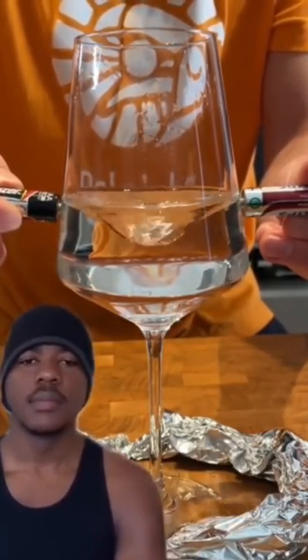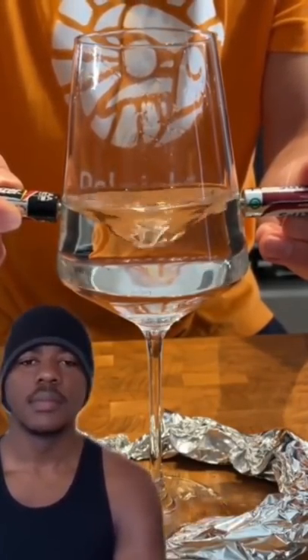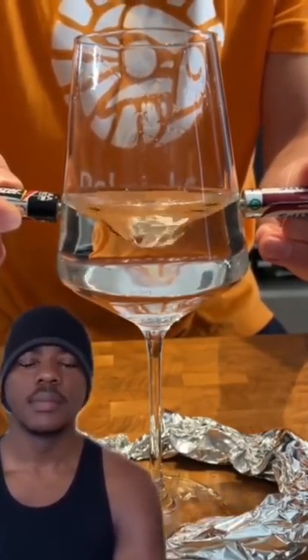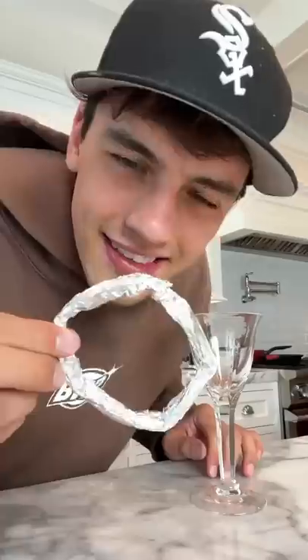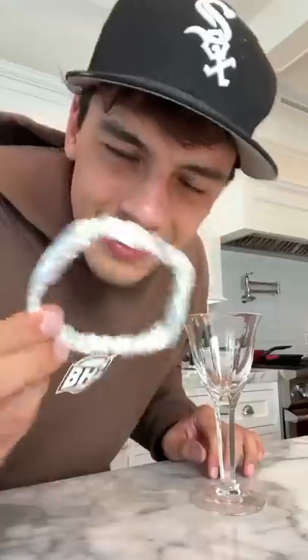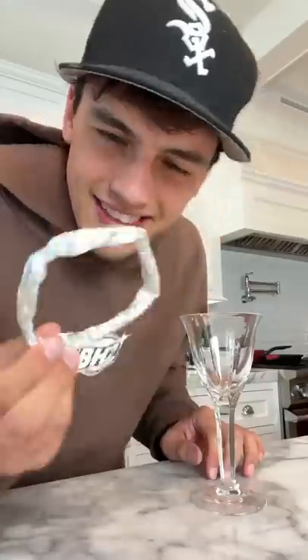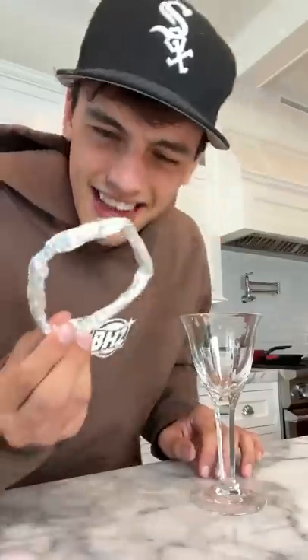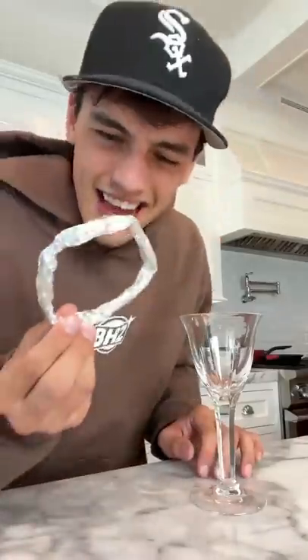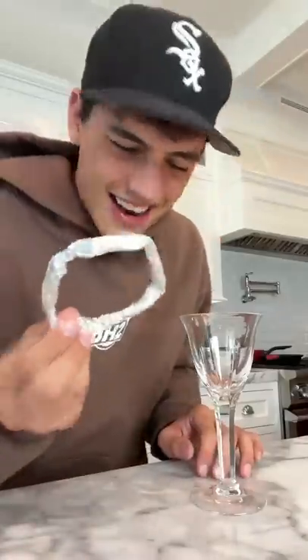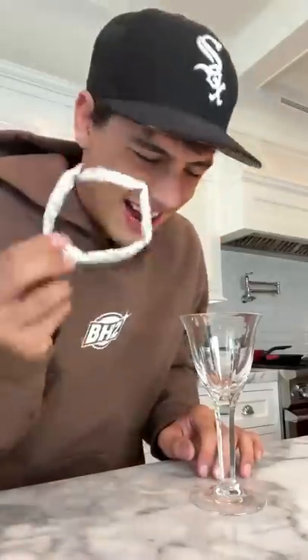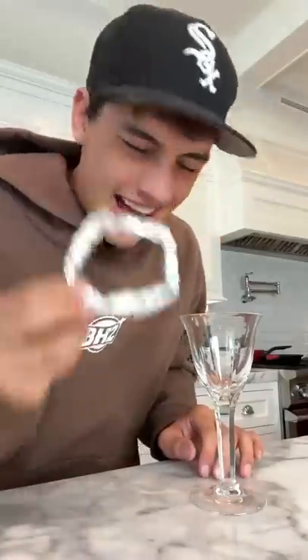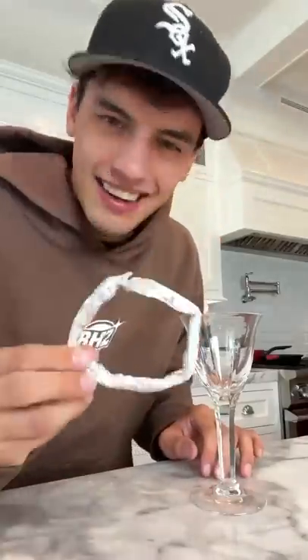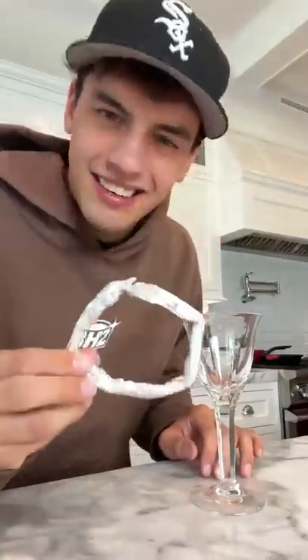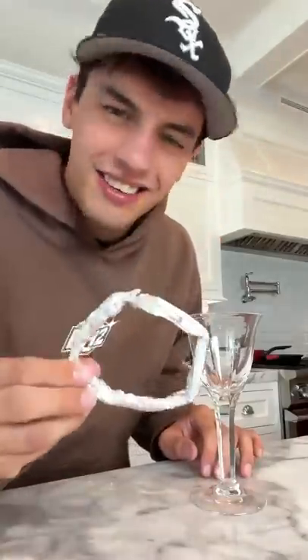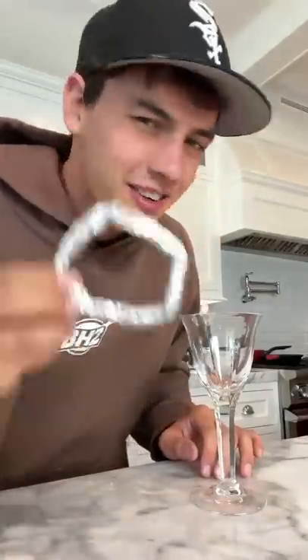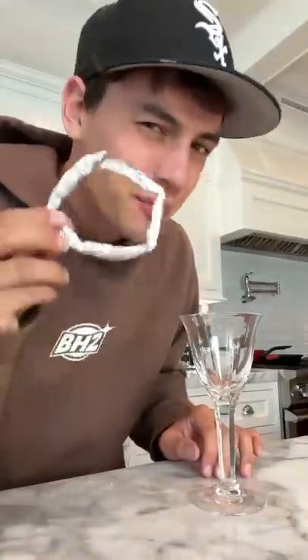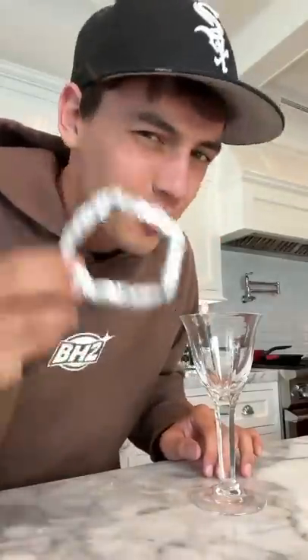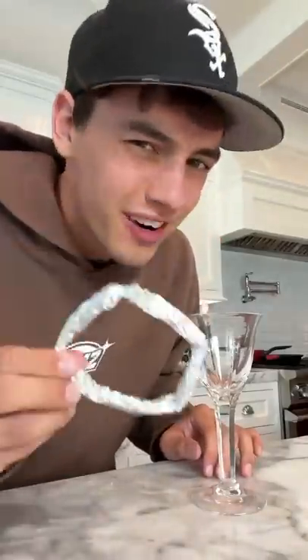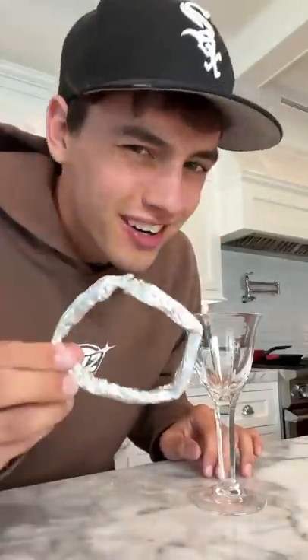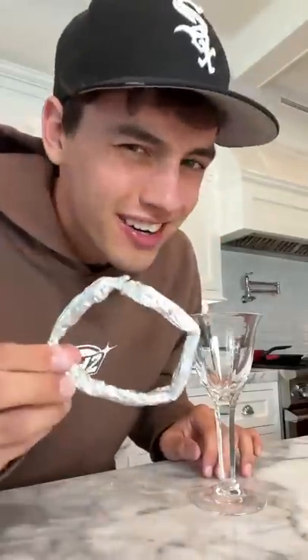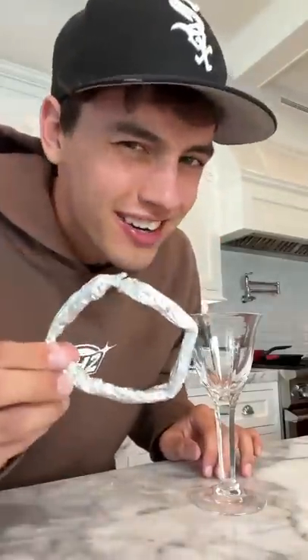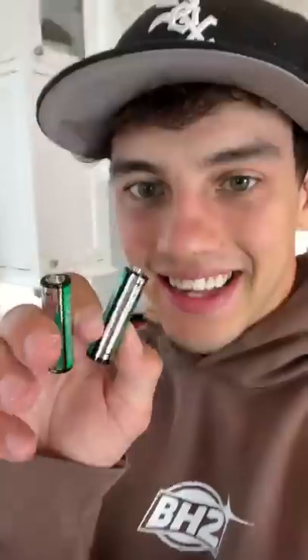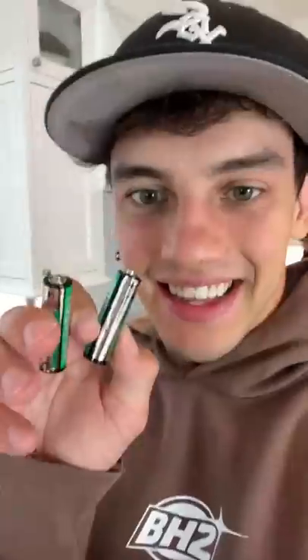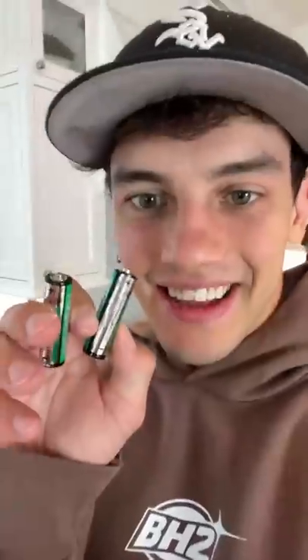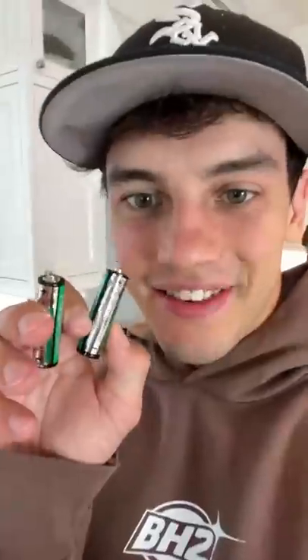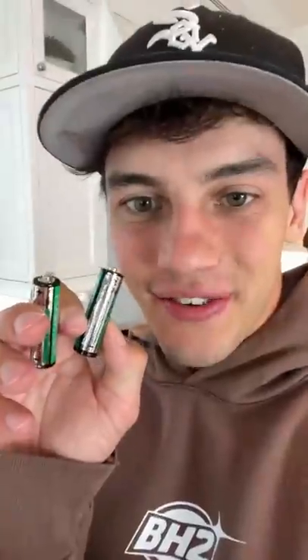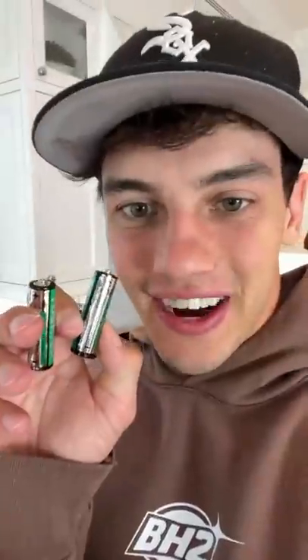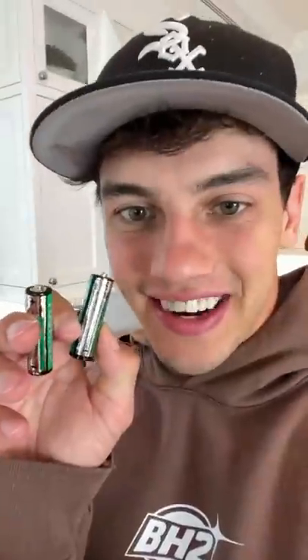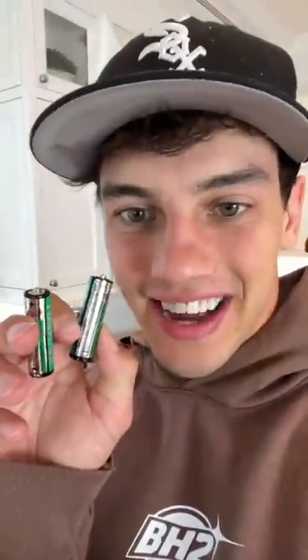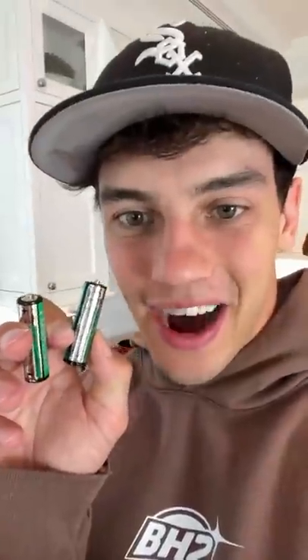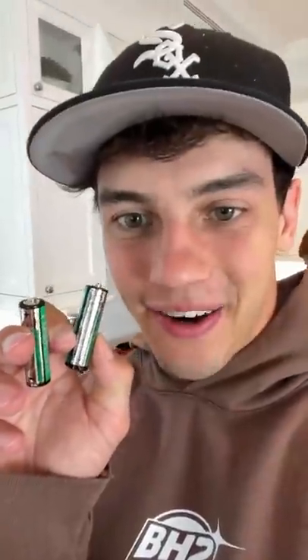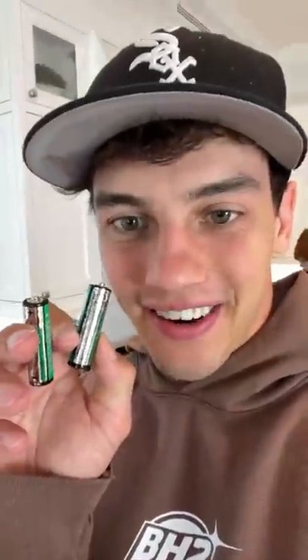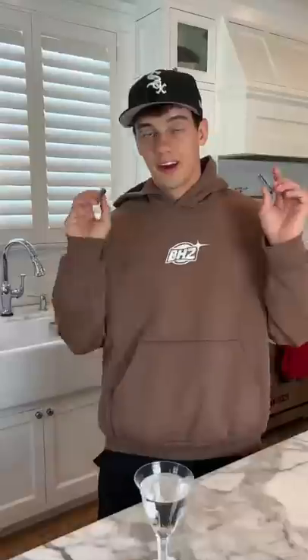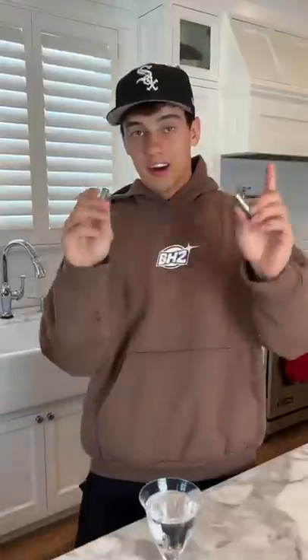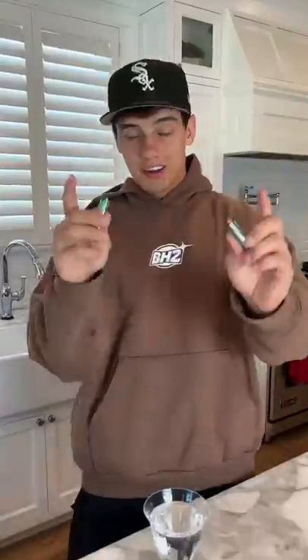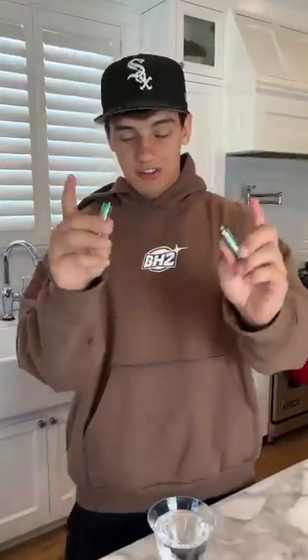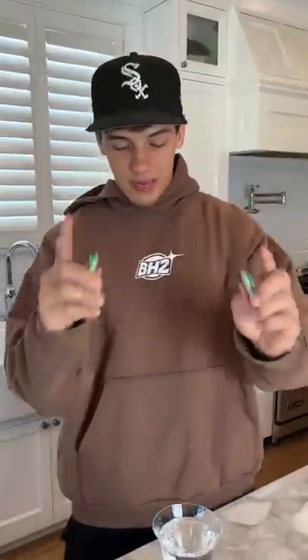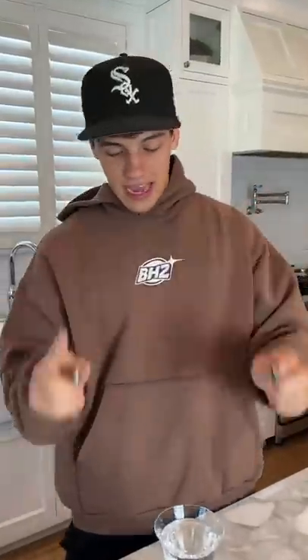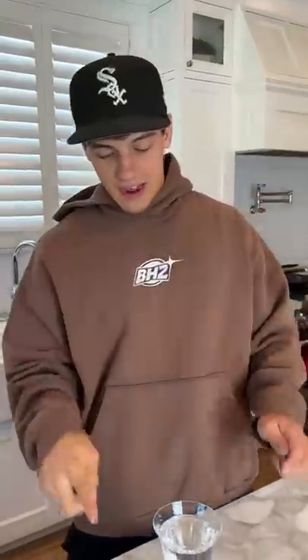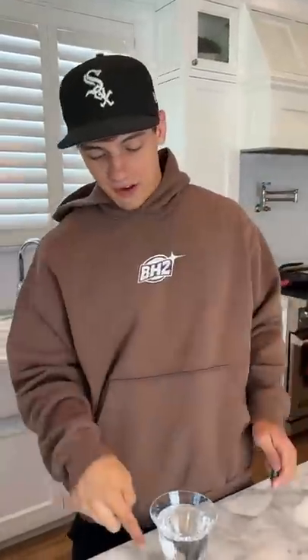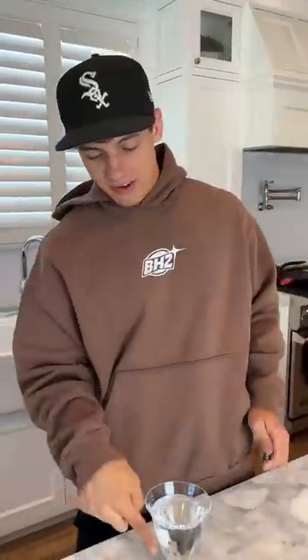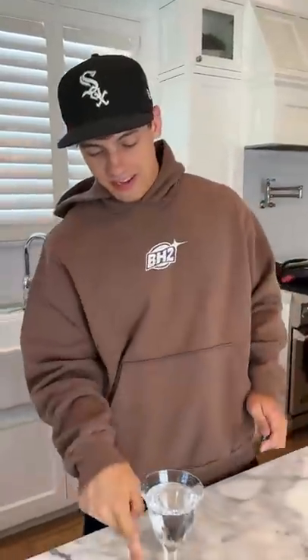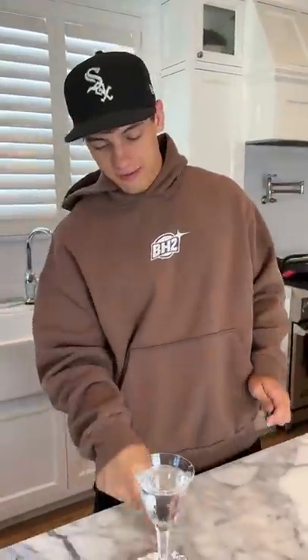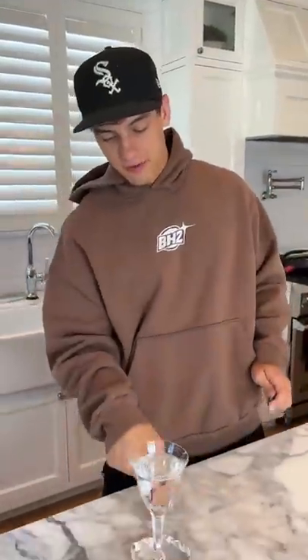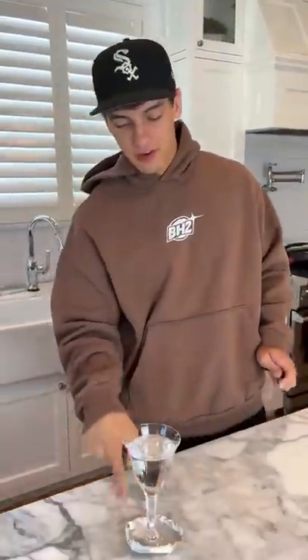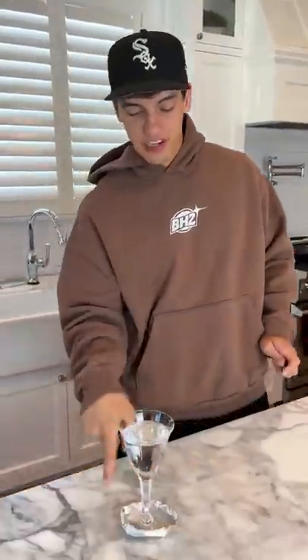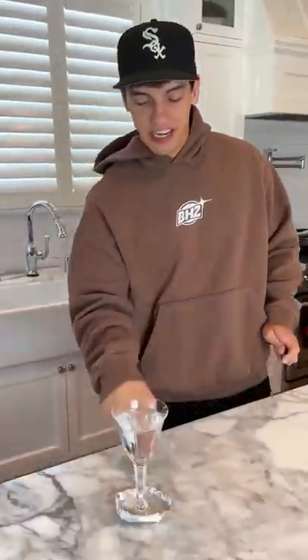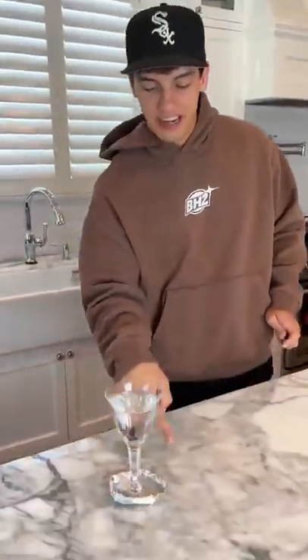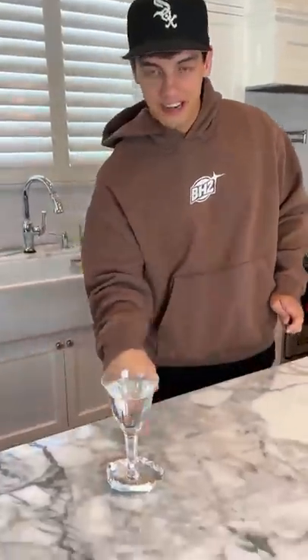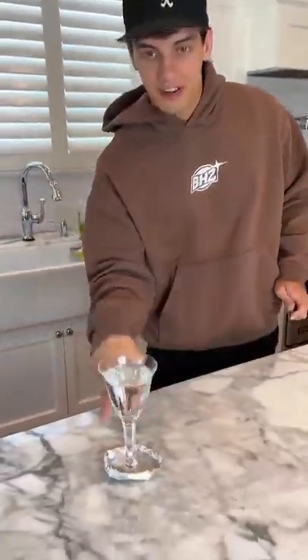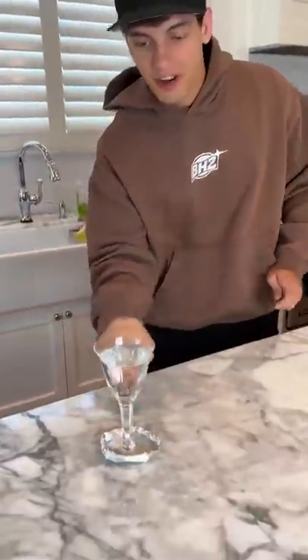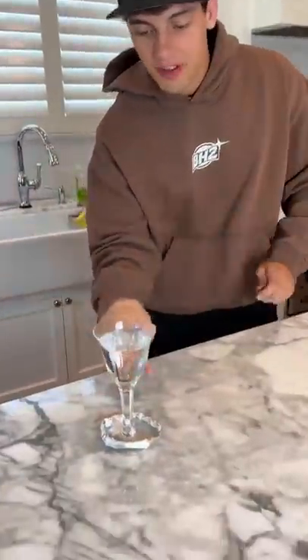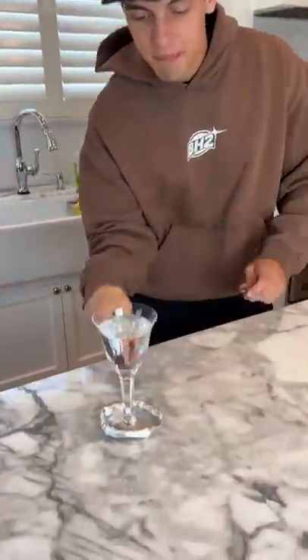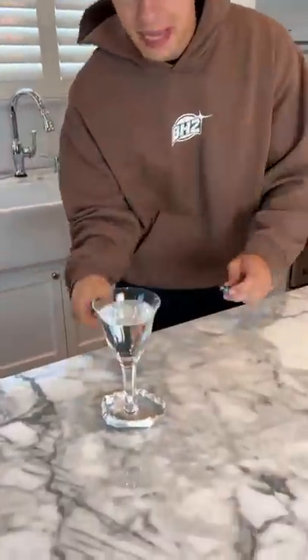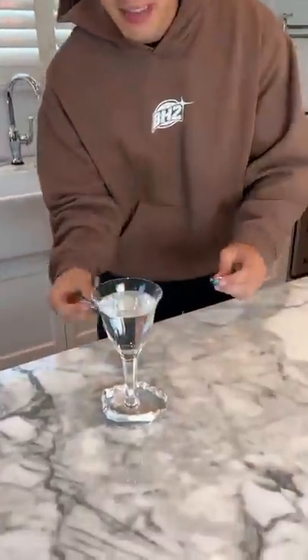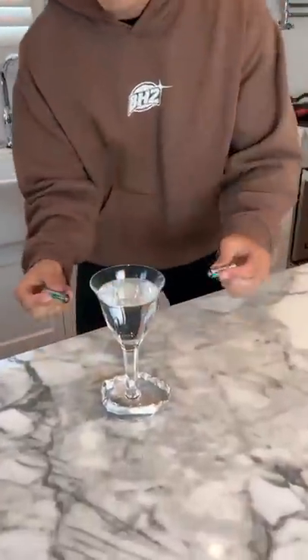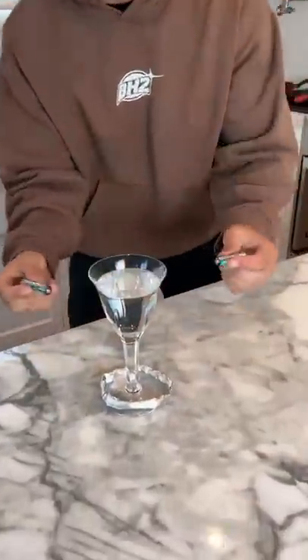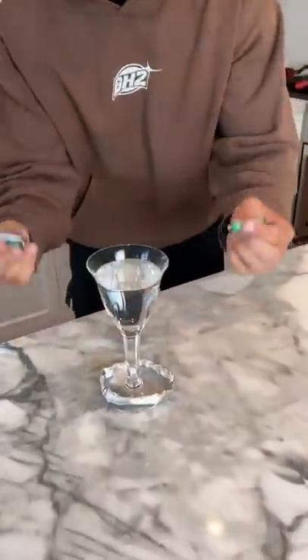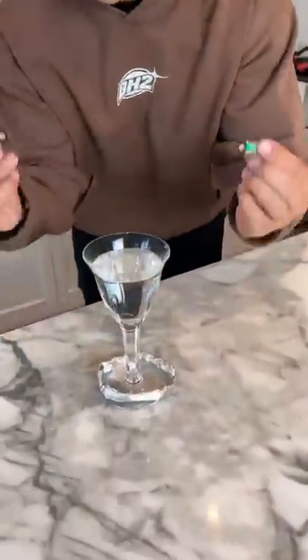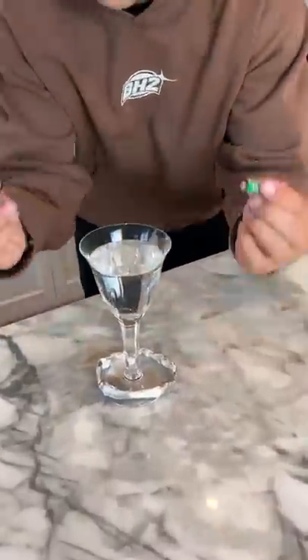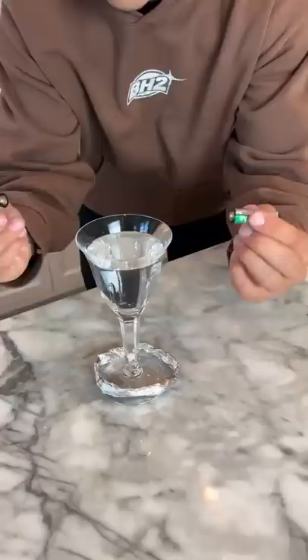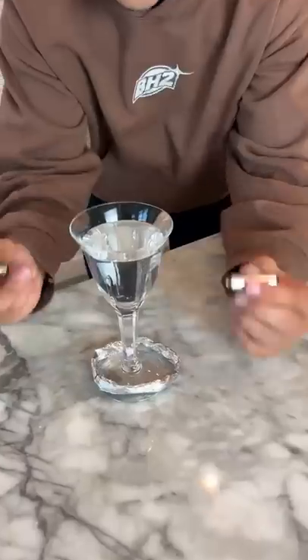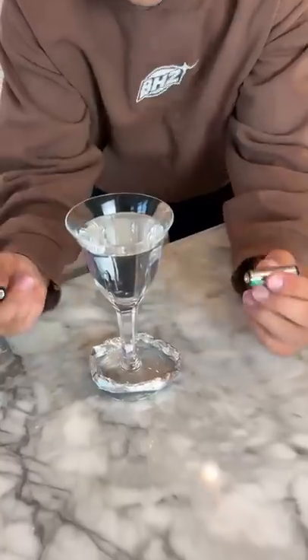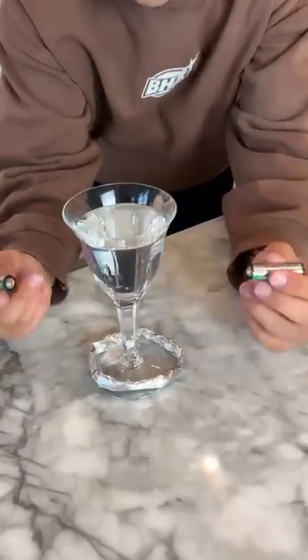Does that actually work? Let's find out. Alright, so we have our tinfoil connected around the base of the wine glass here.